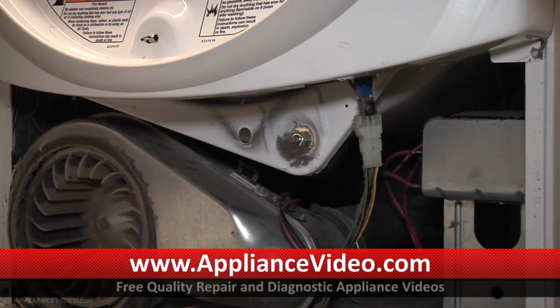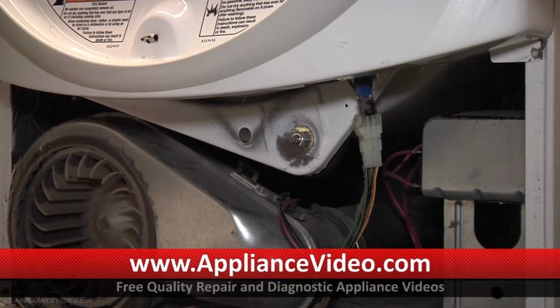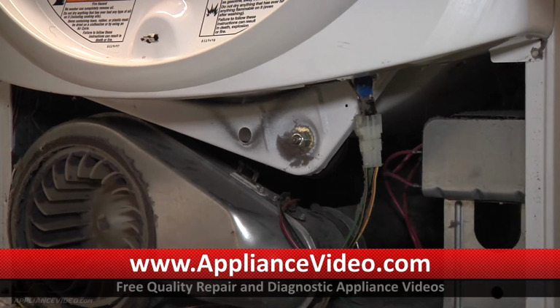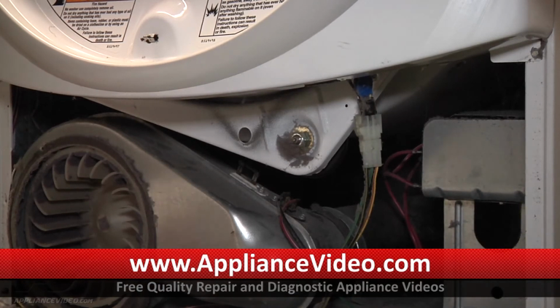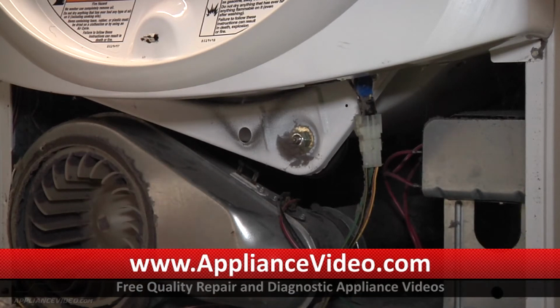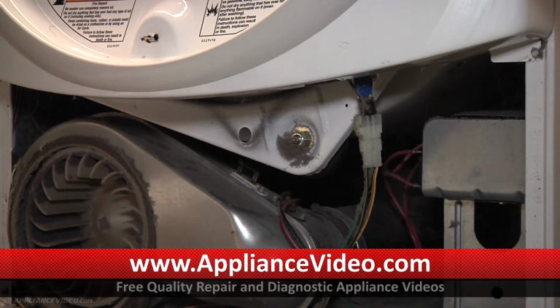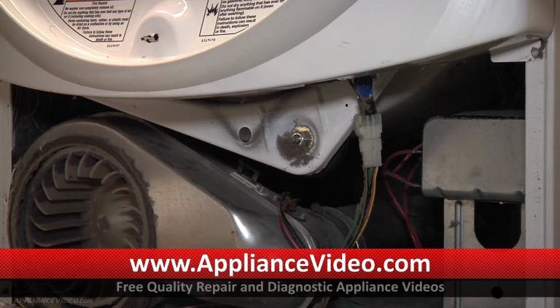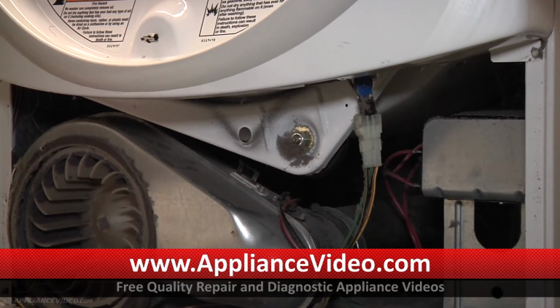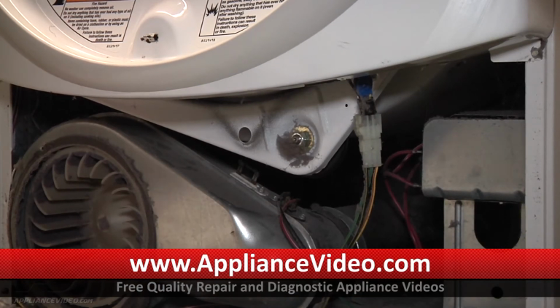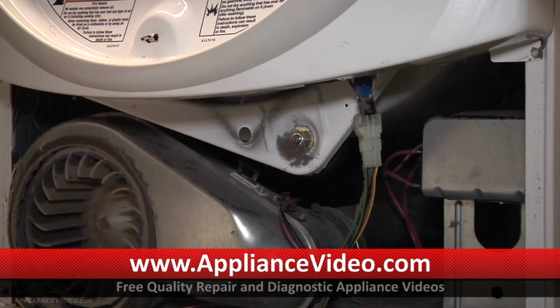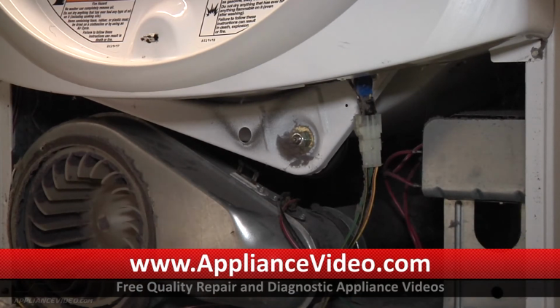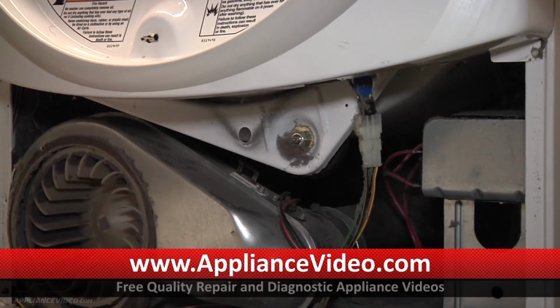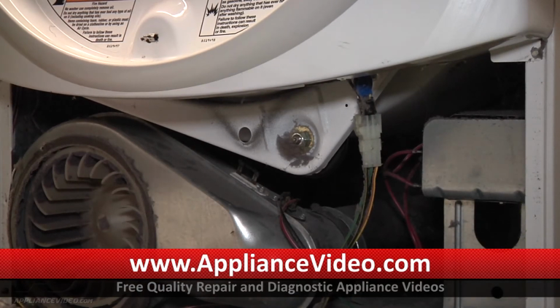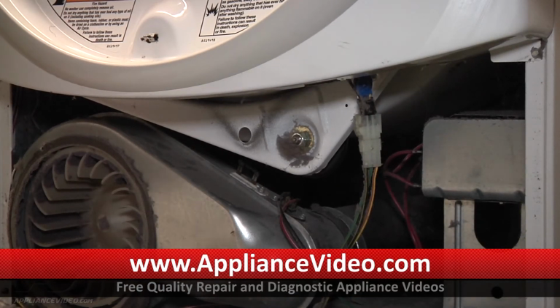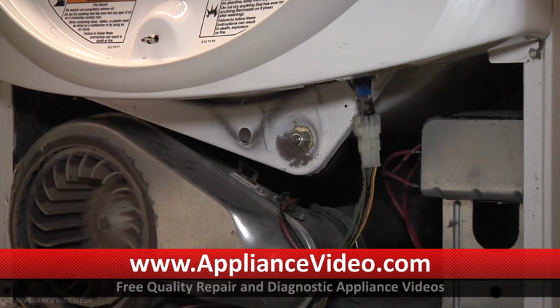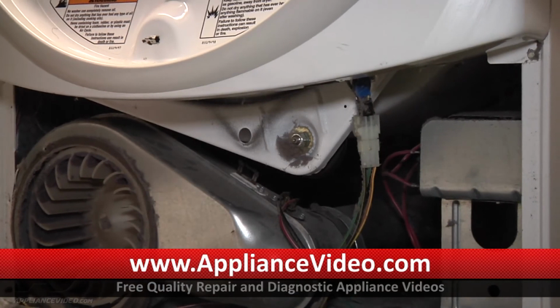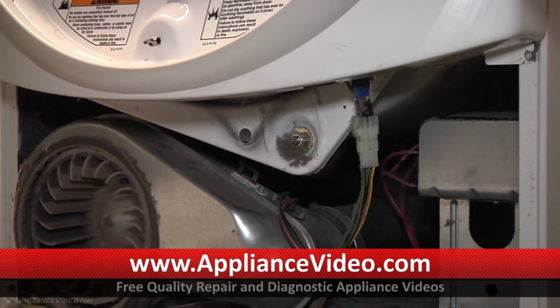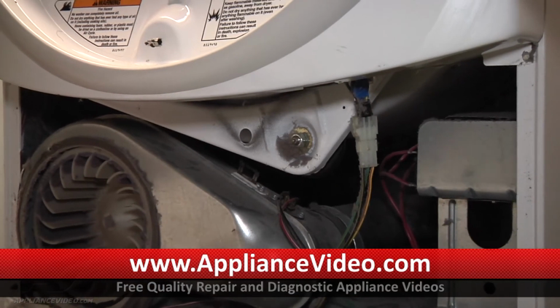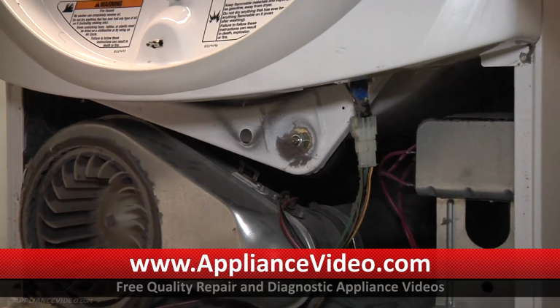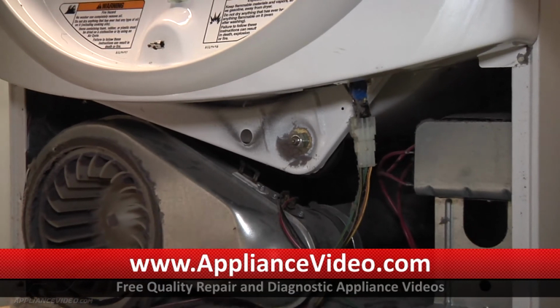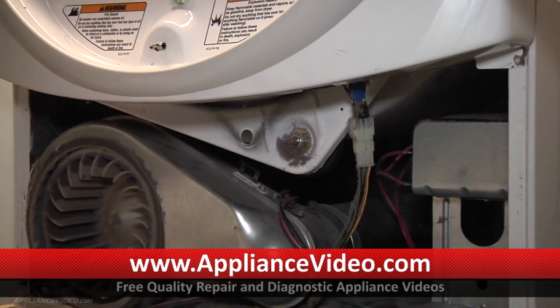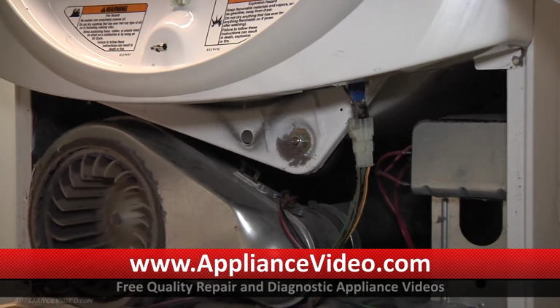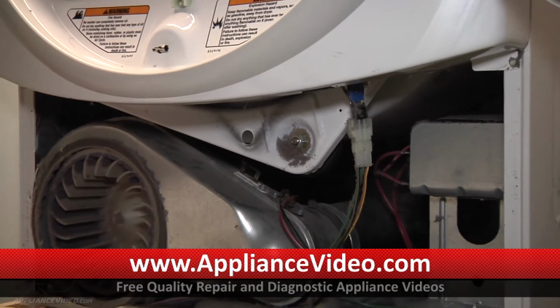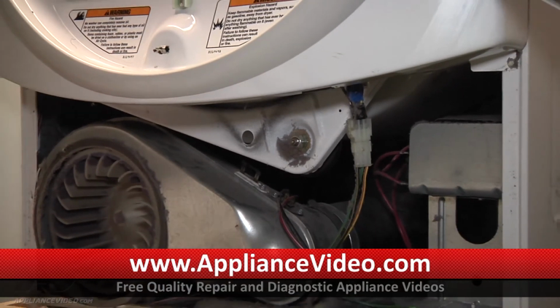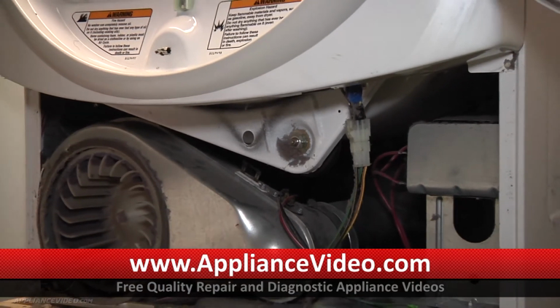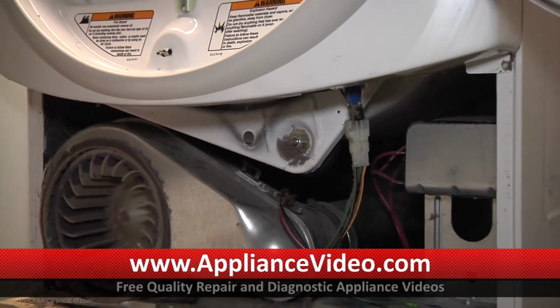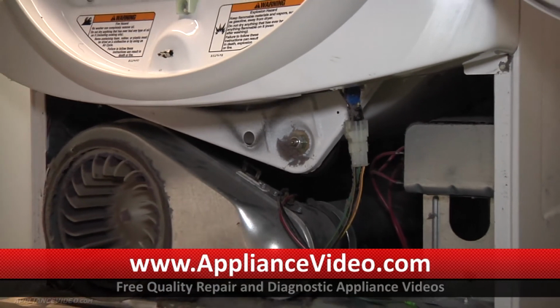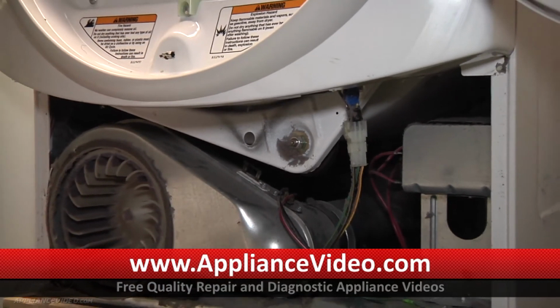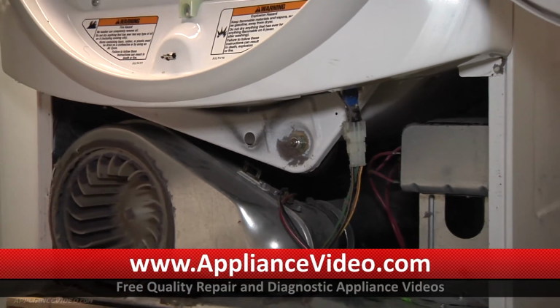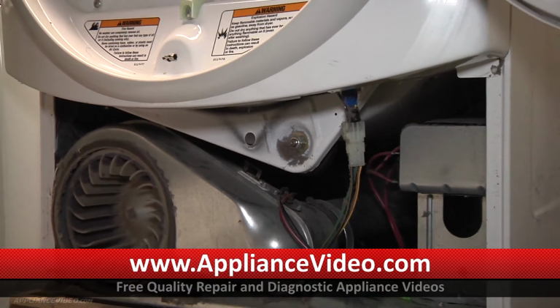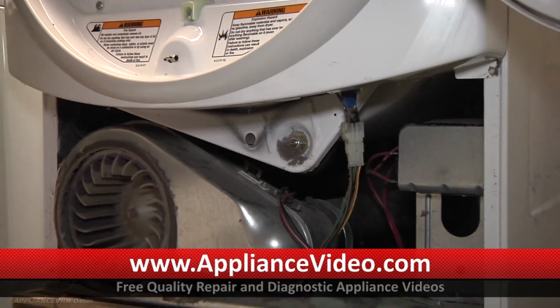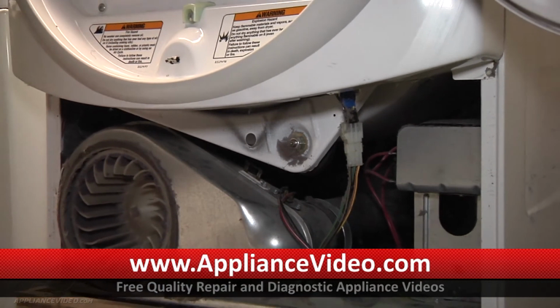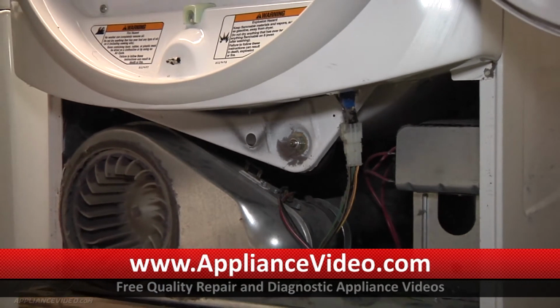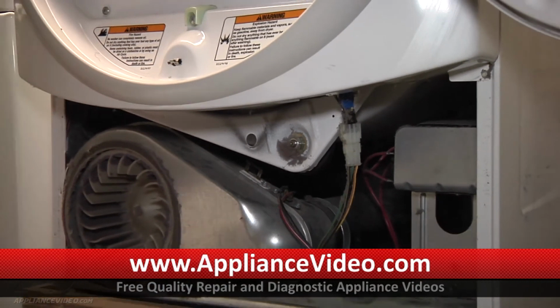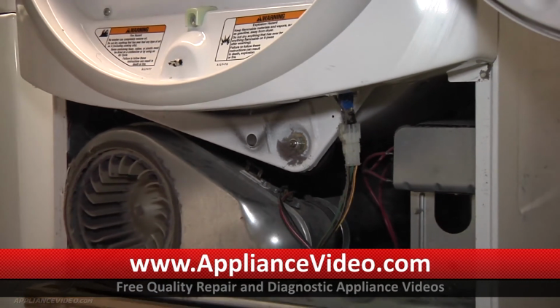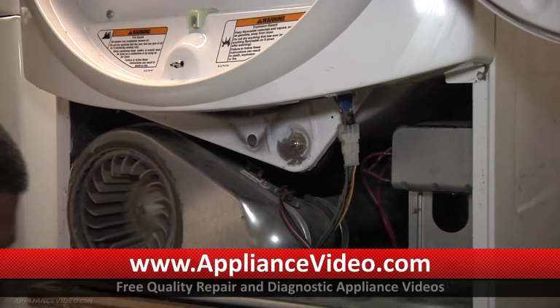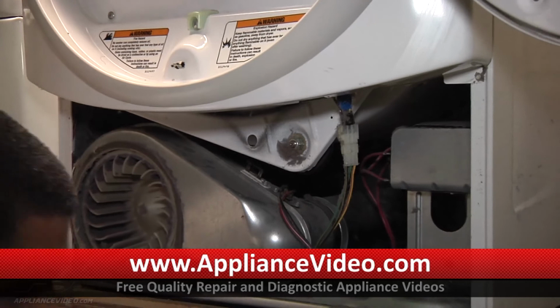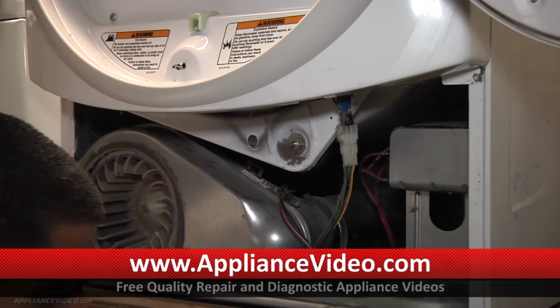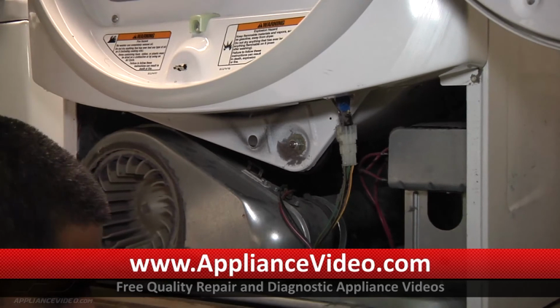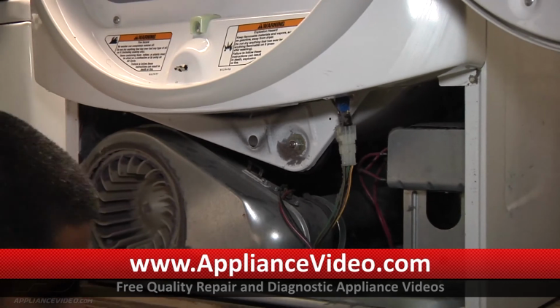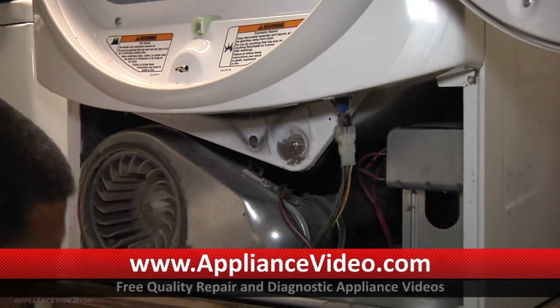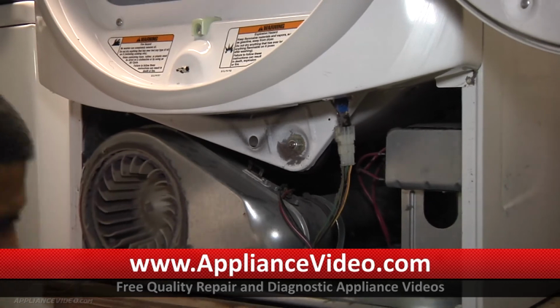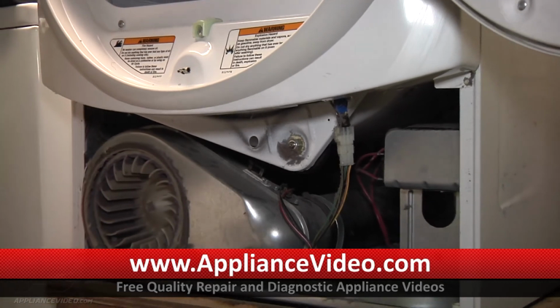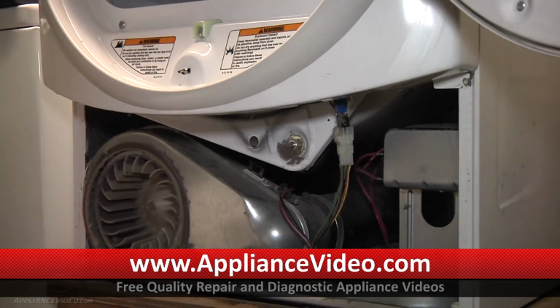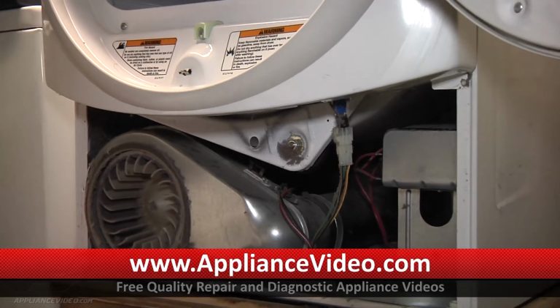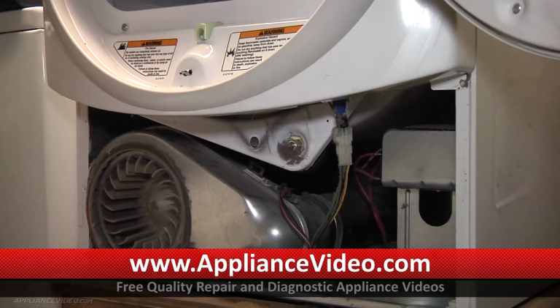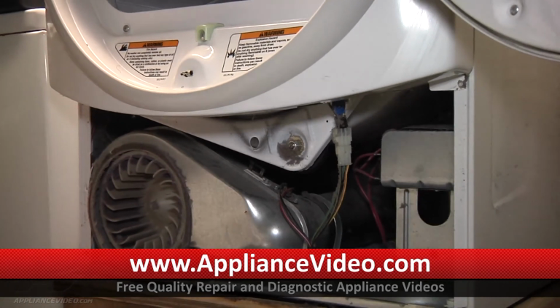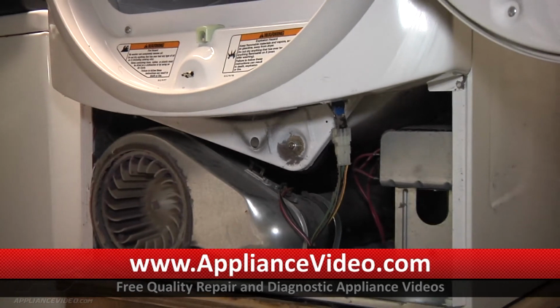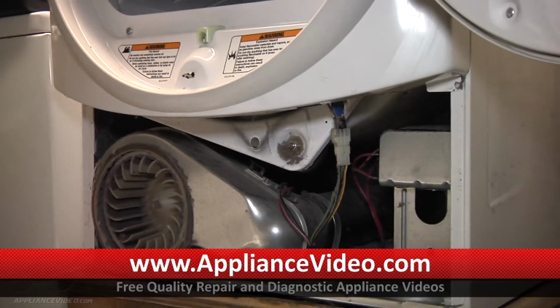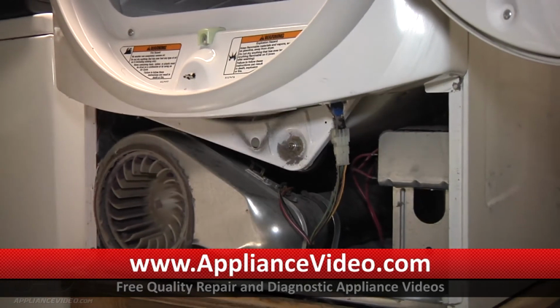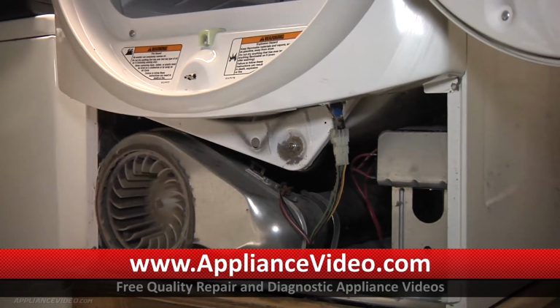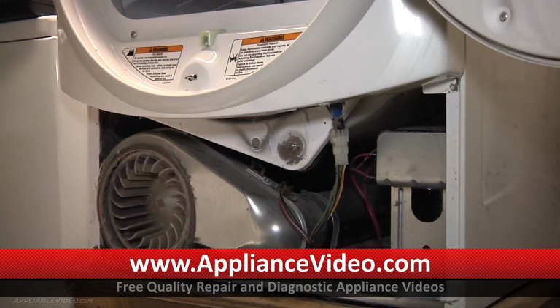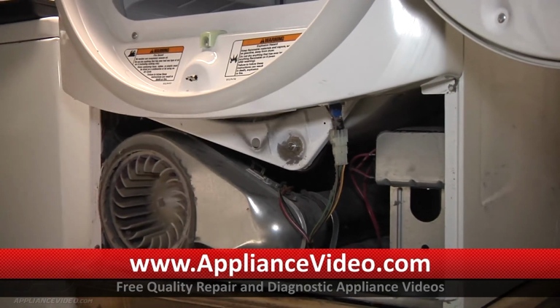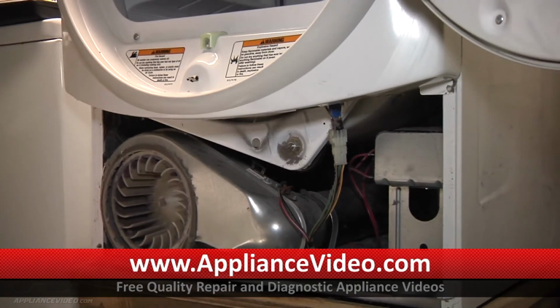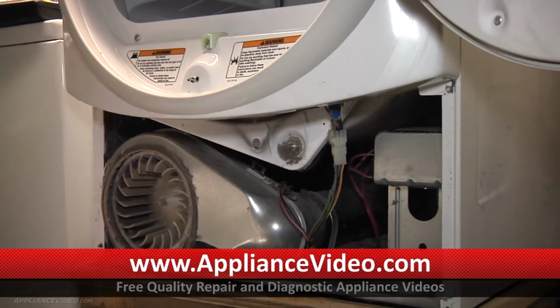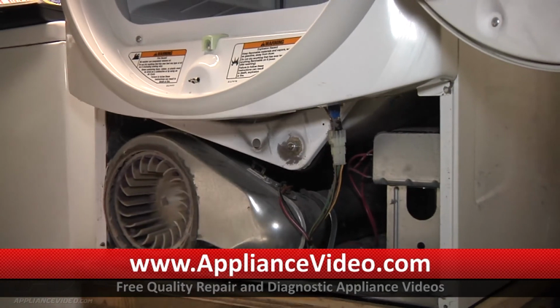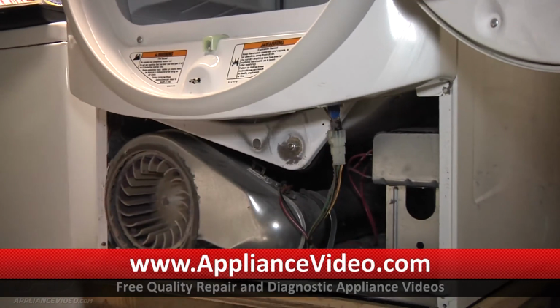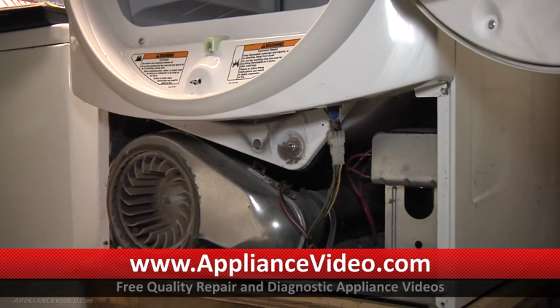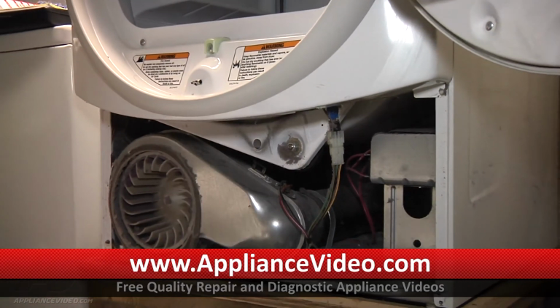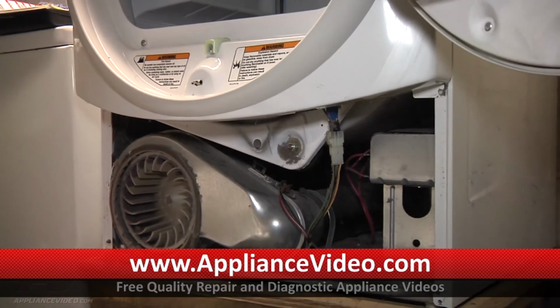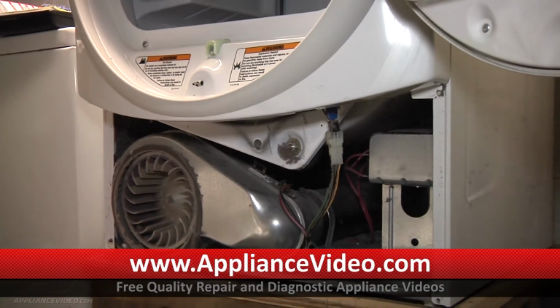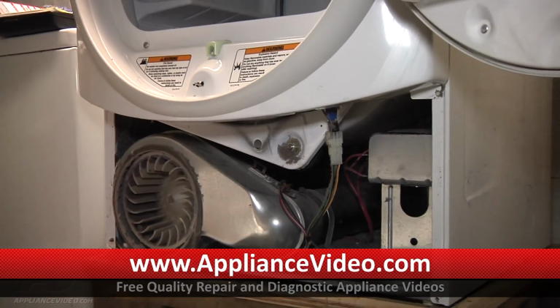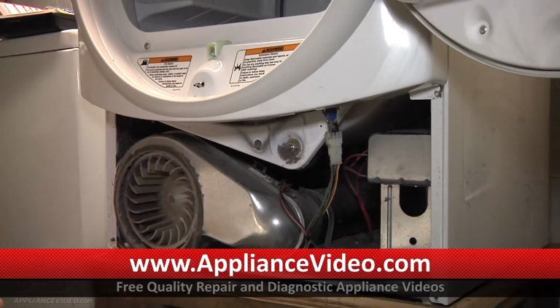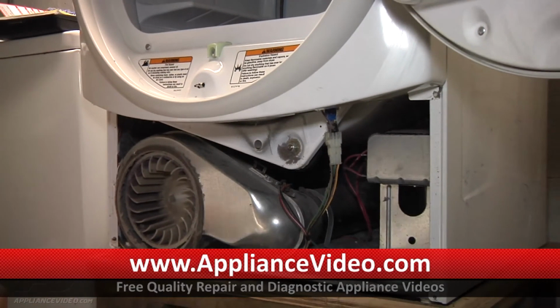The next thing I'm going to do is turn it back on and let it run for a little bit to see how the heating element is cycling.